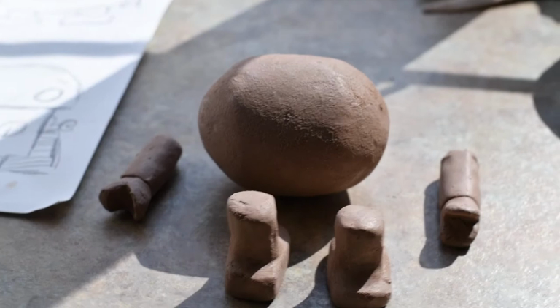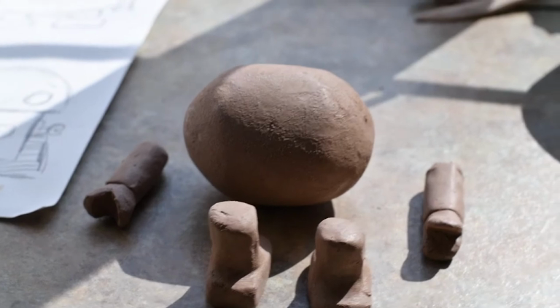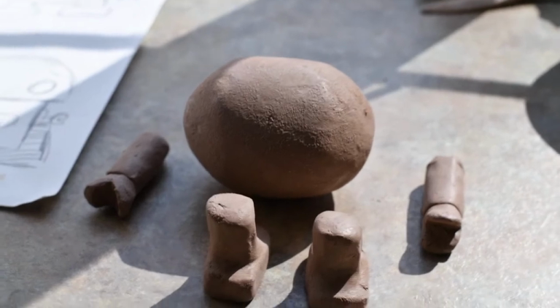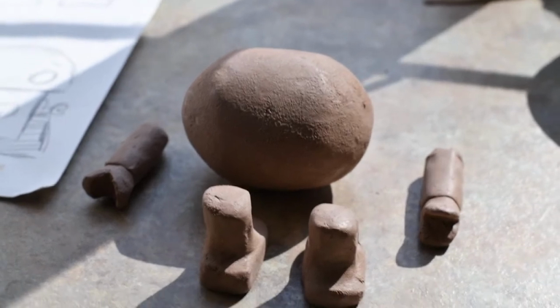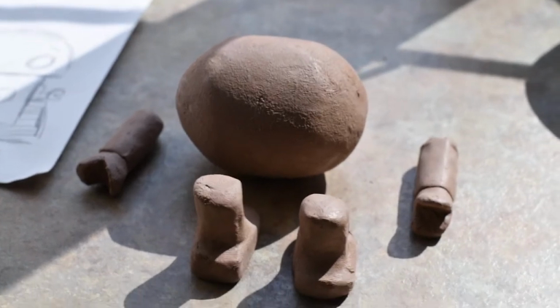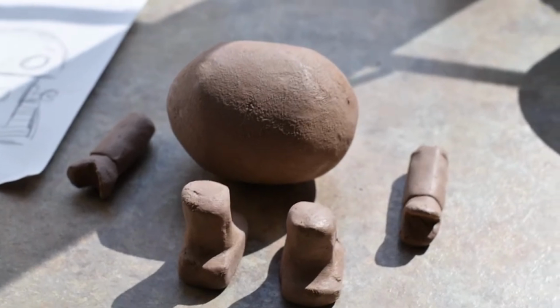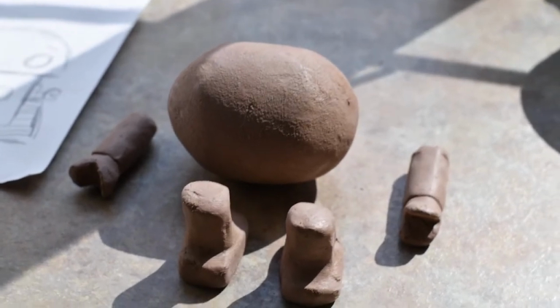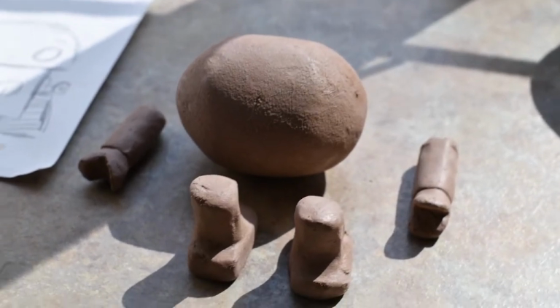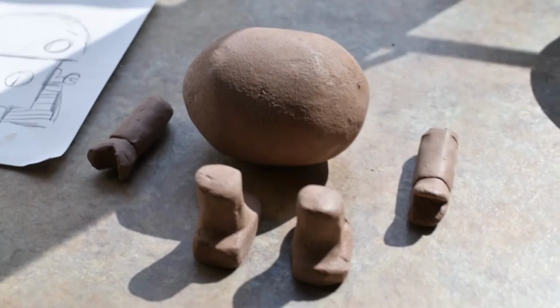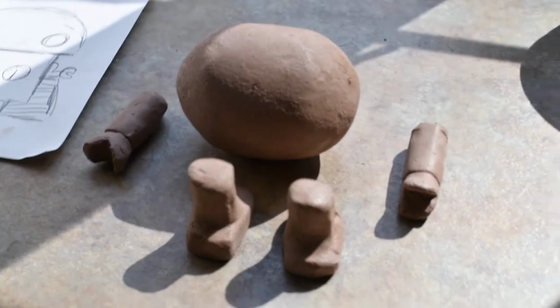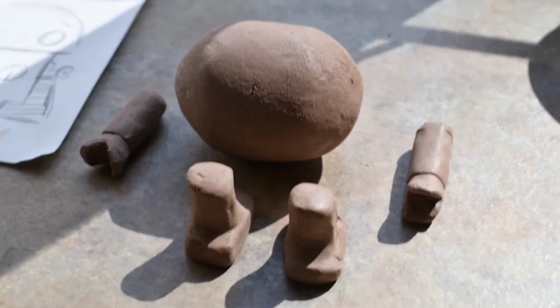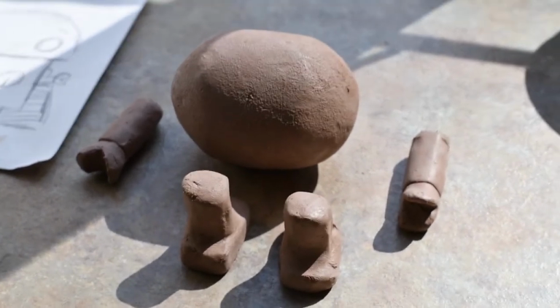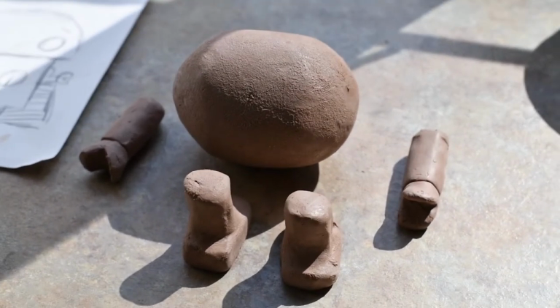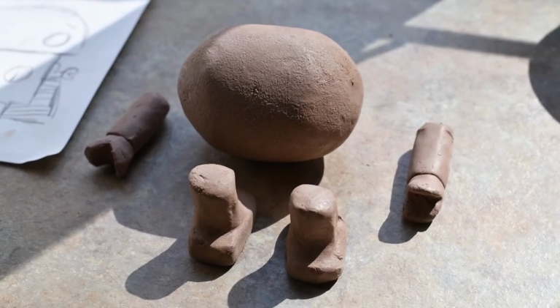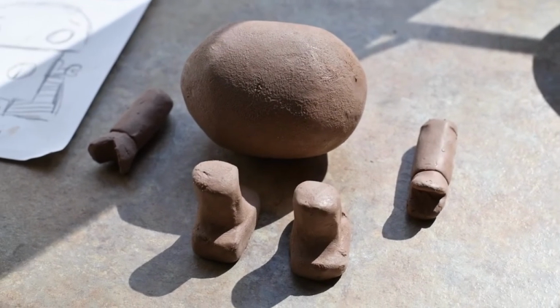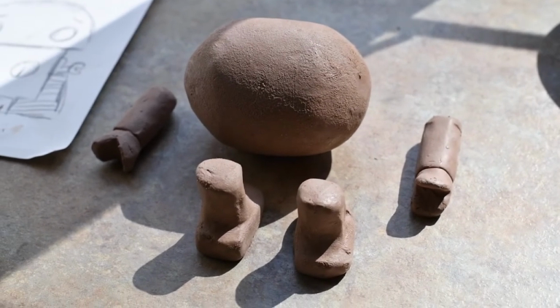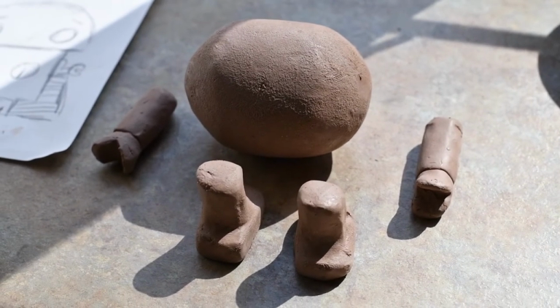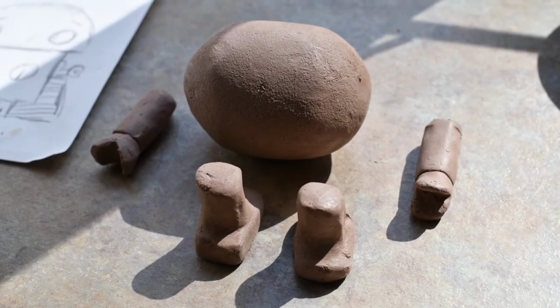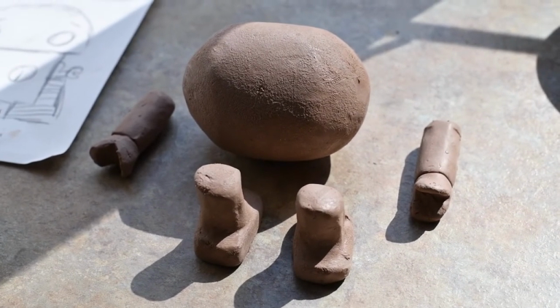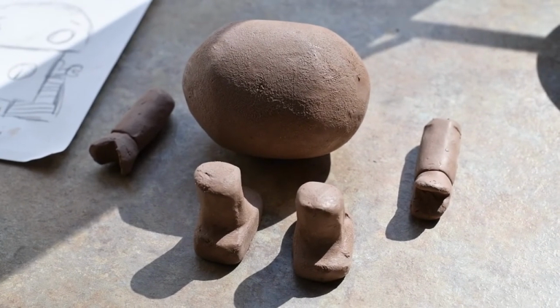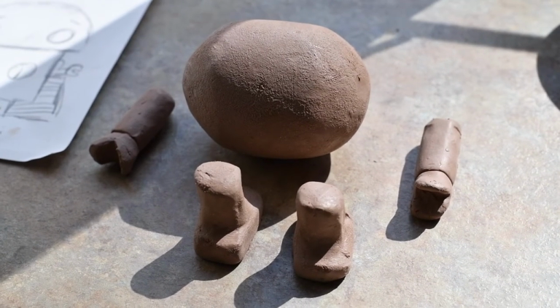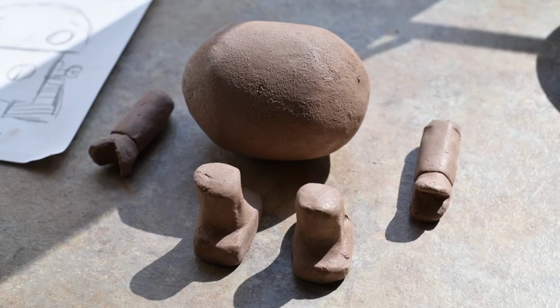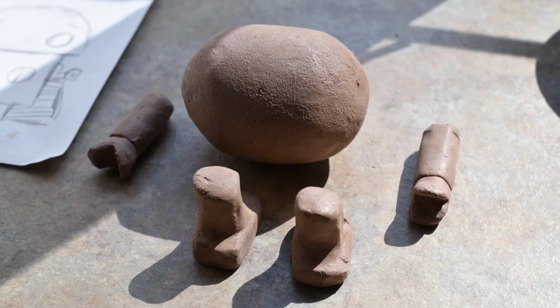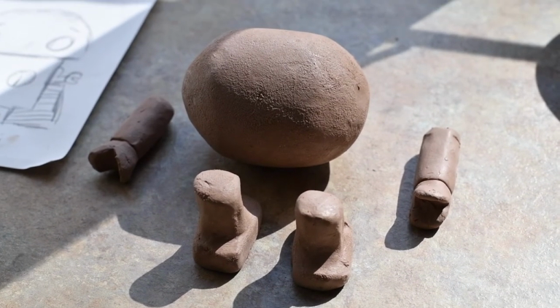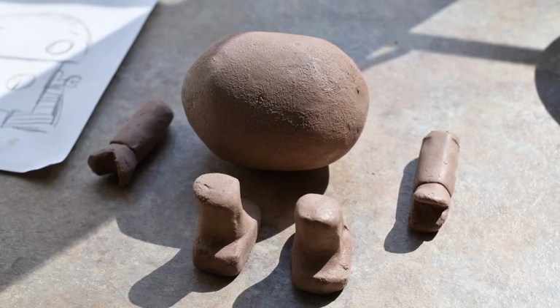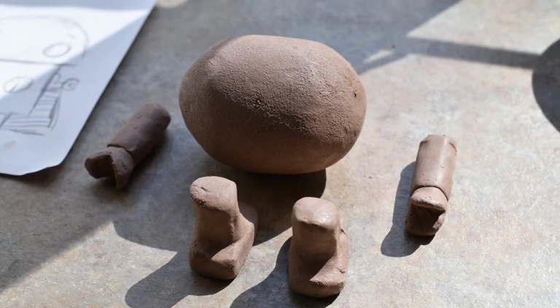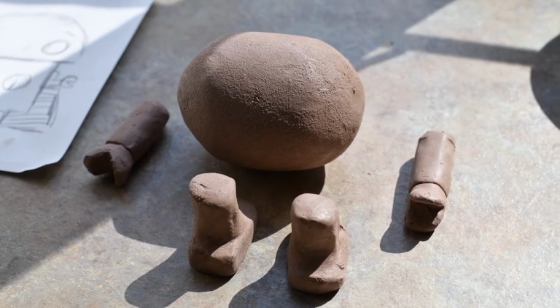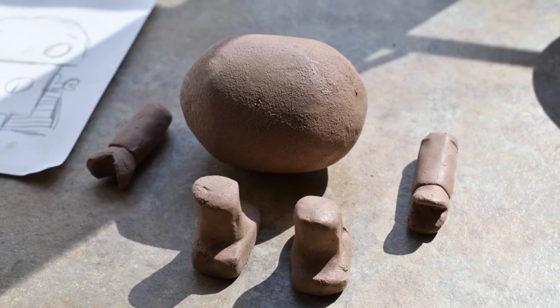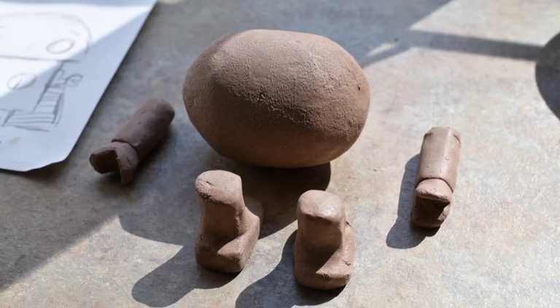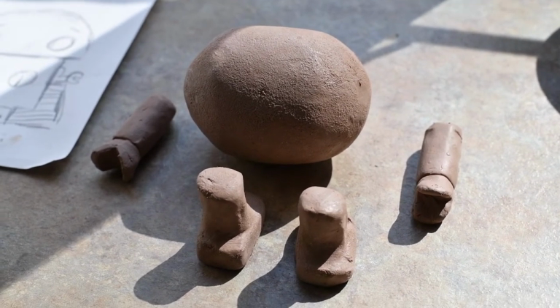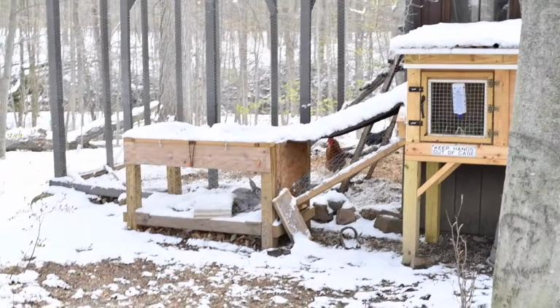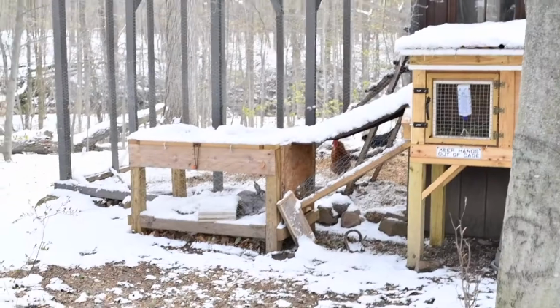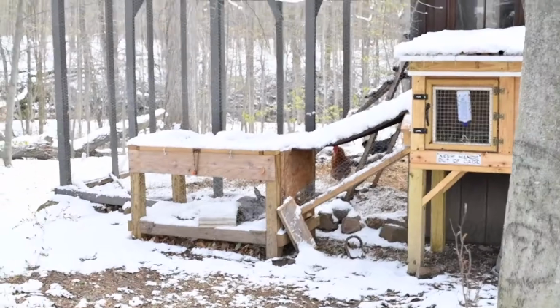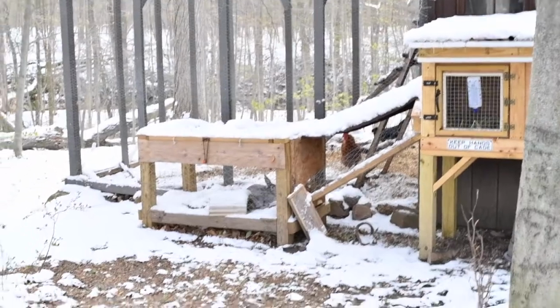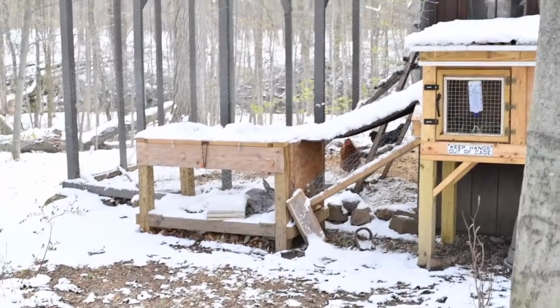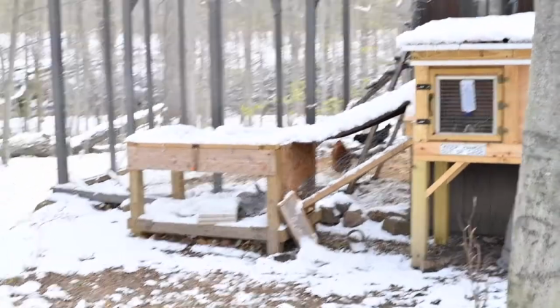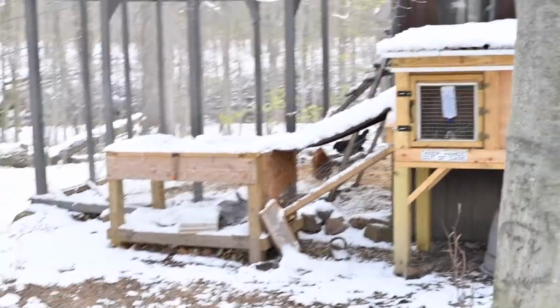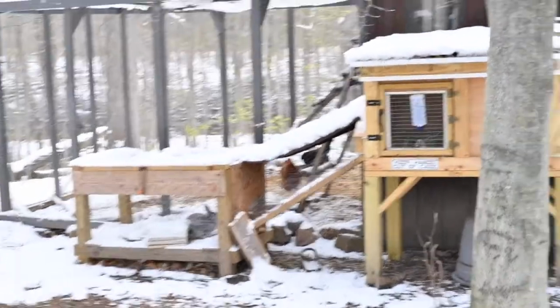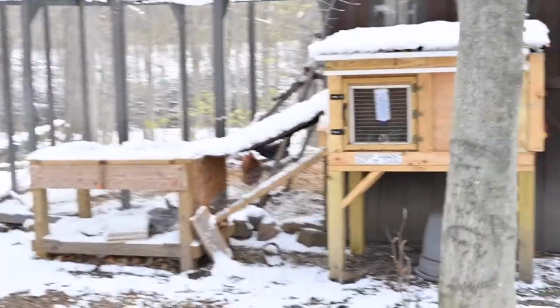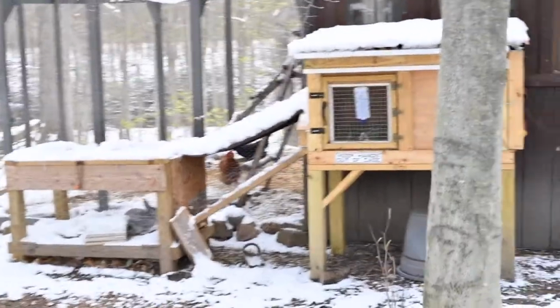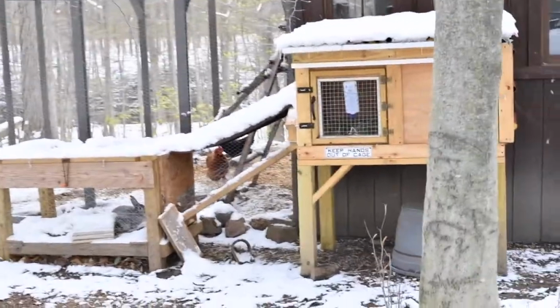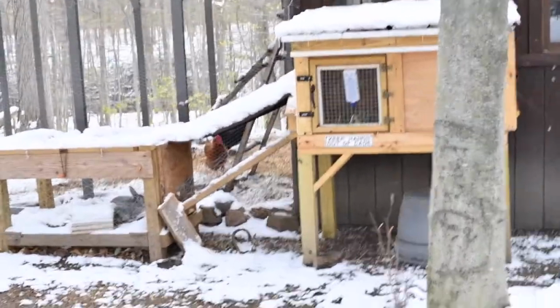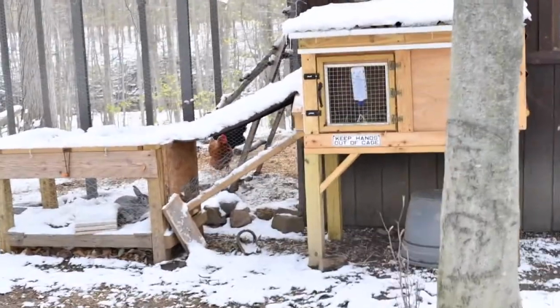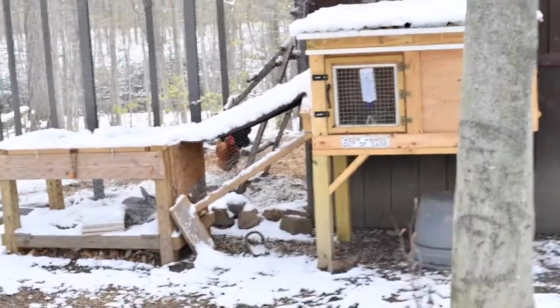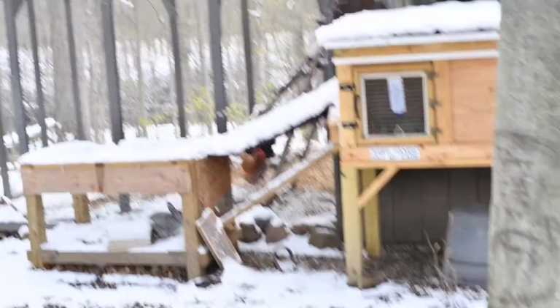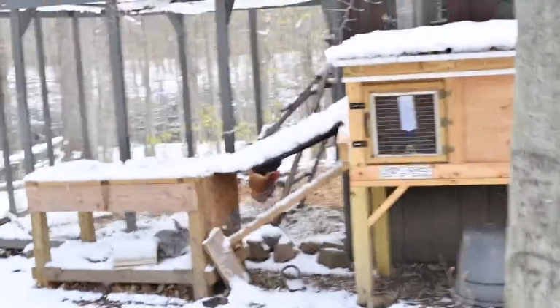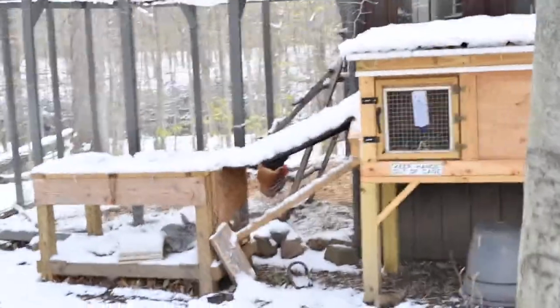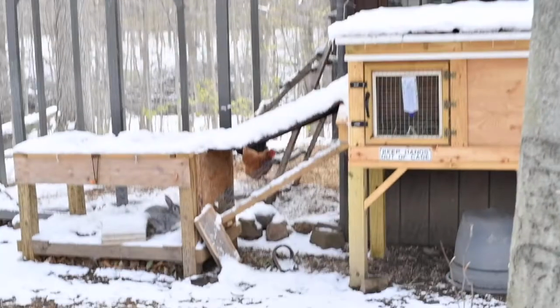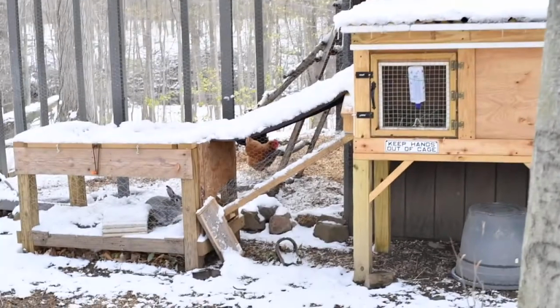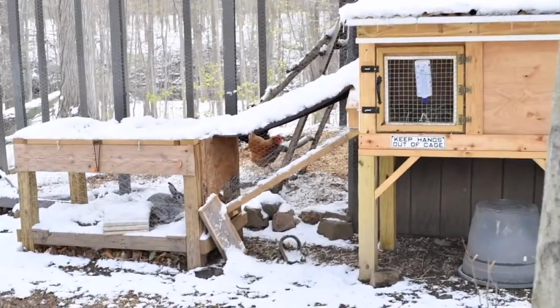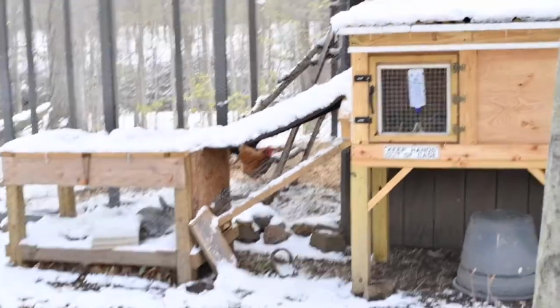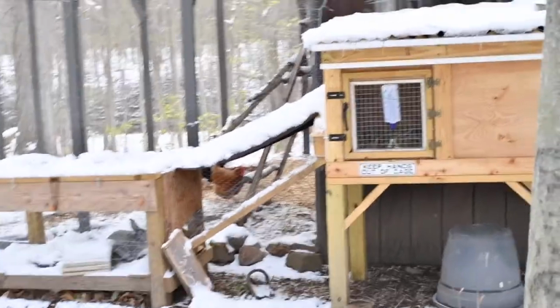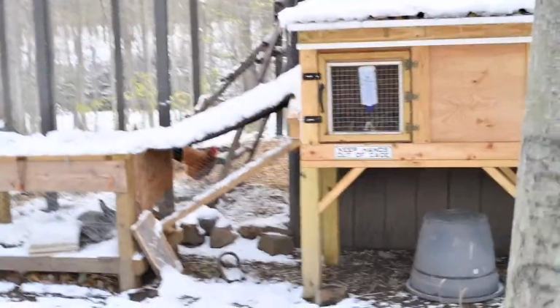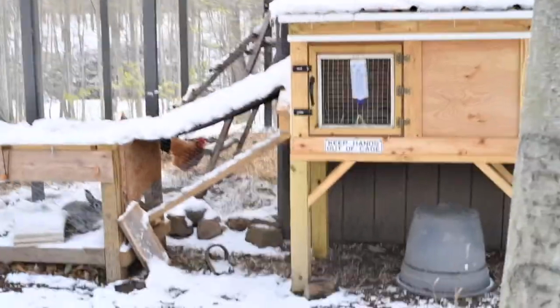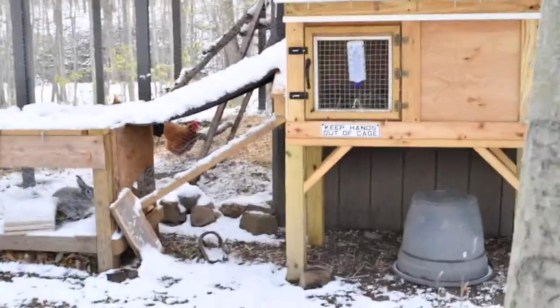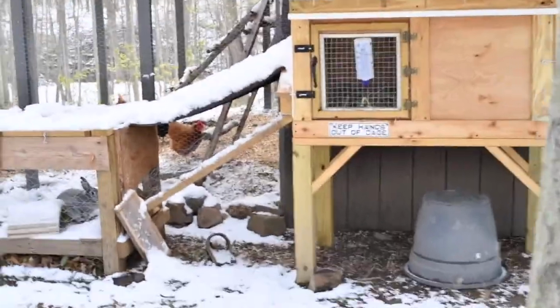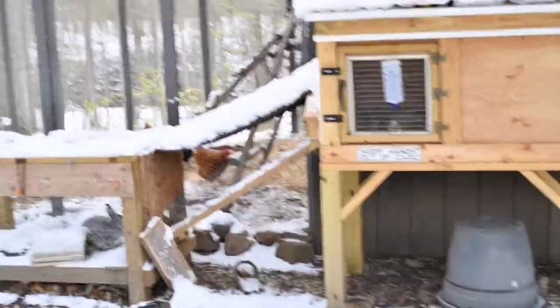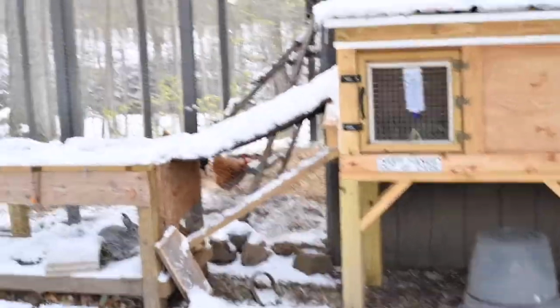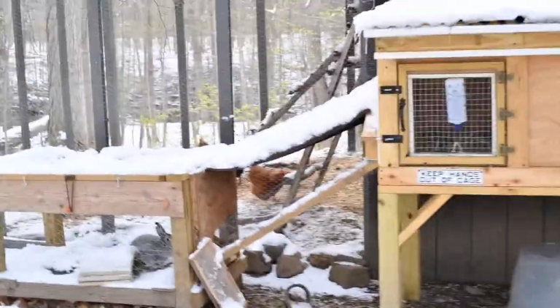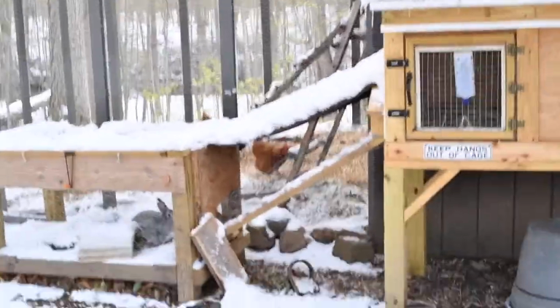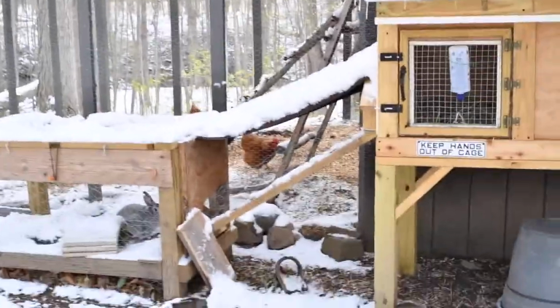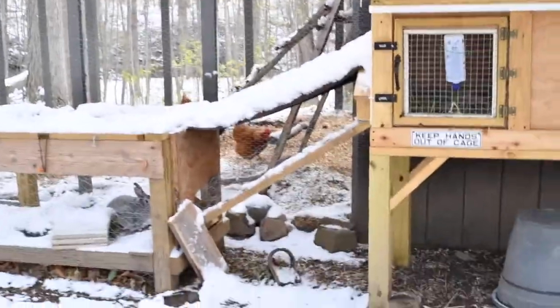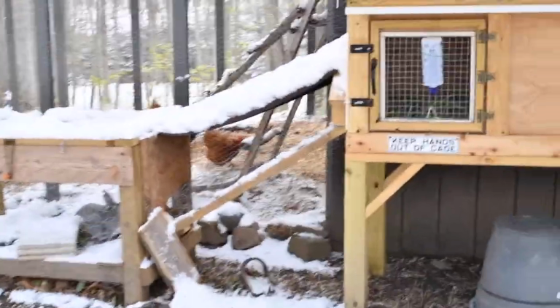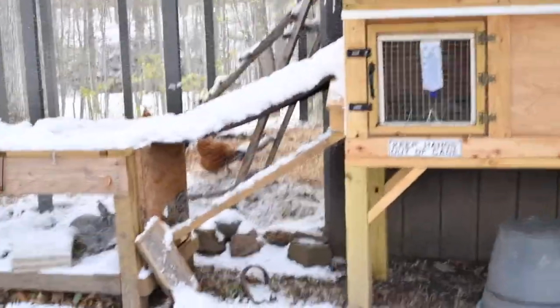Everything's done. I'm going to let it sit for a bit so it can dry. I'm going to let the clay stiffen up for about an hour.